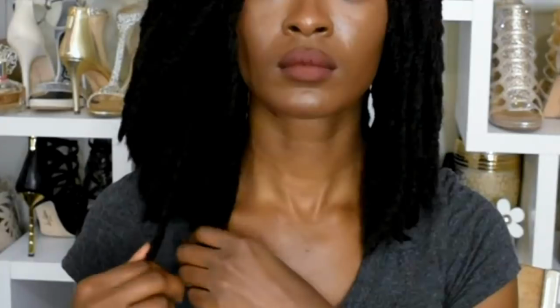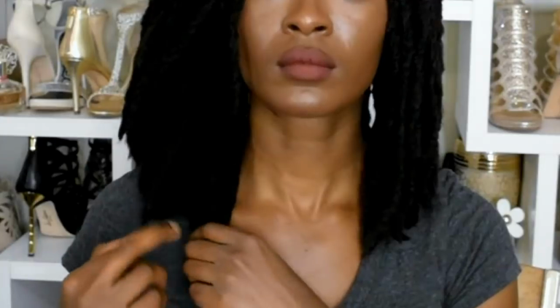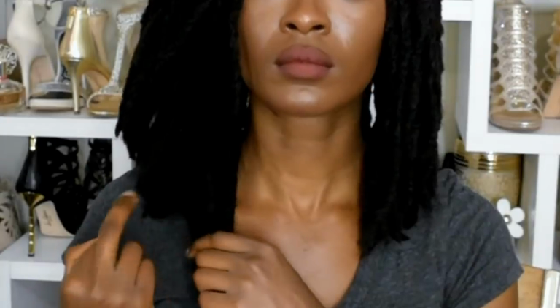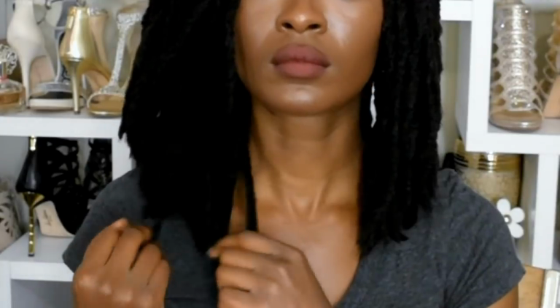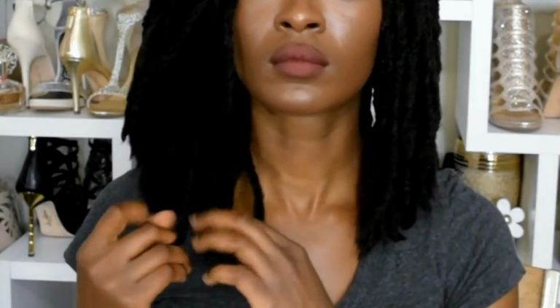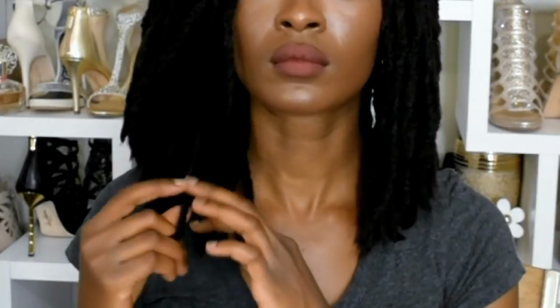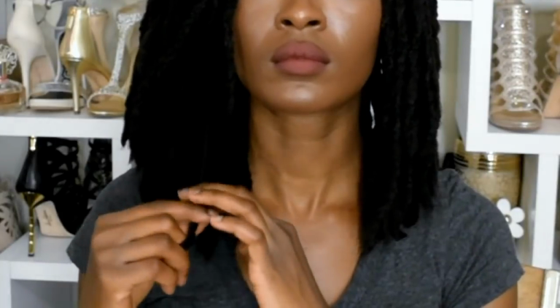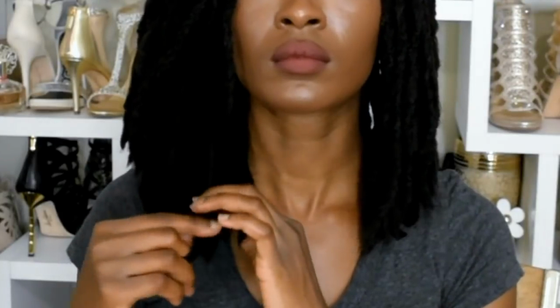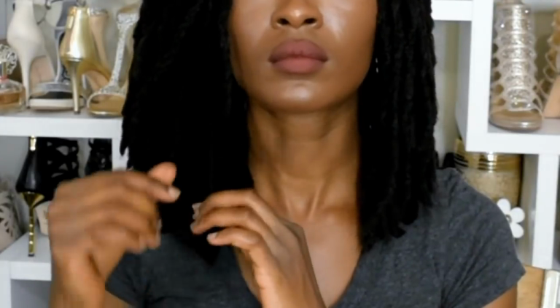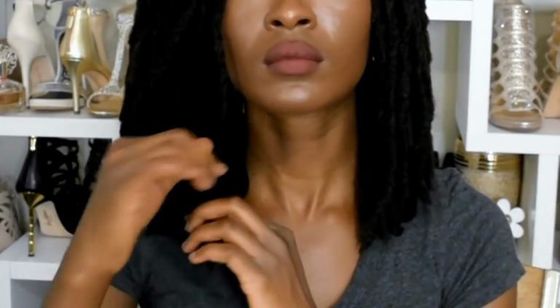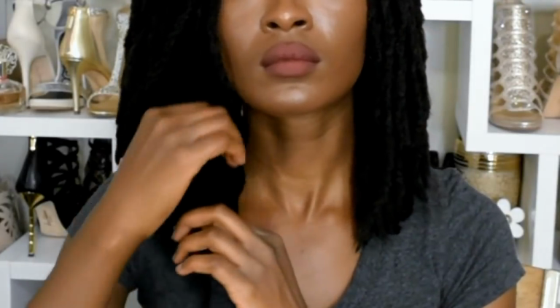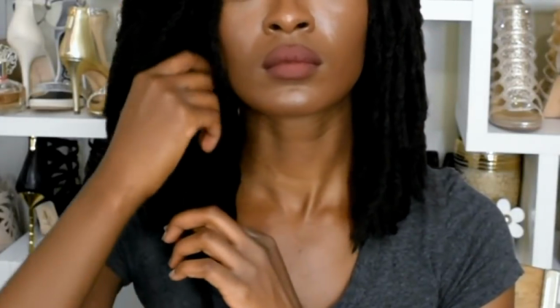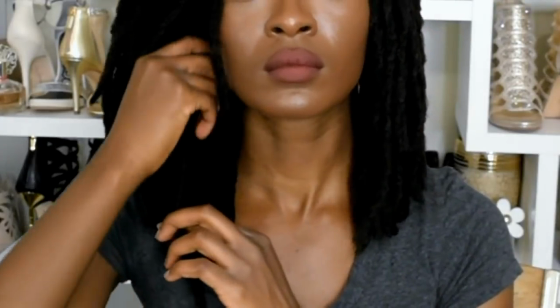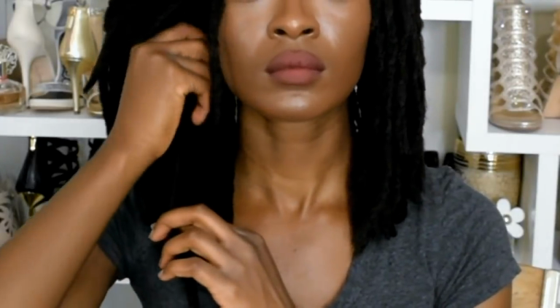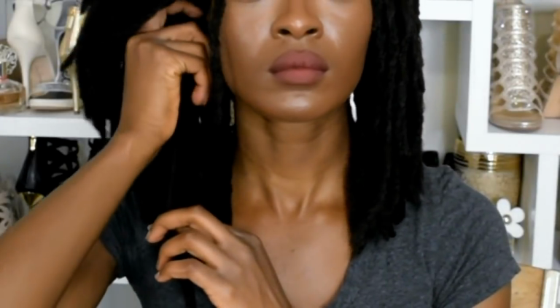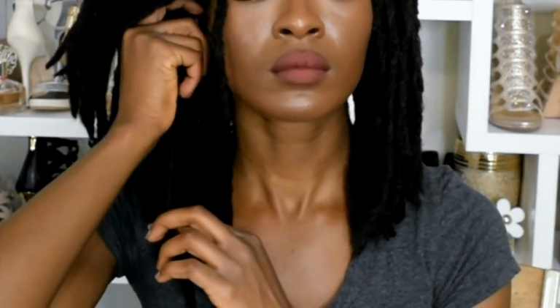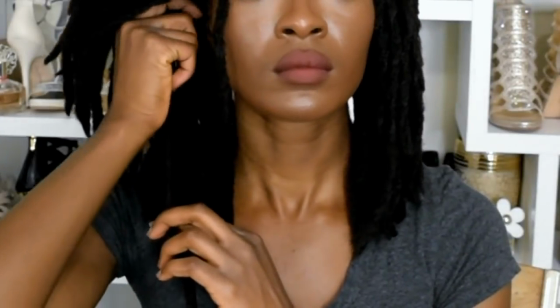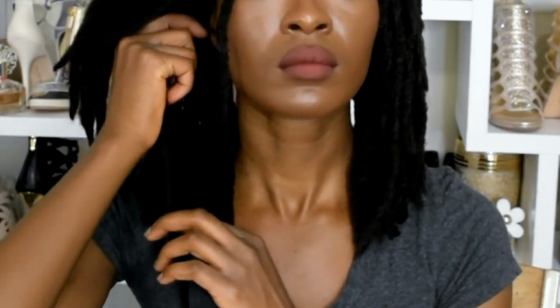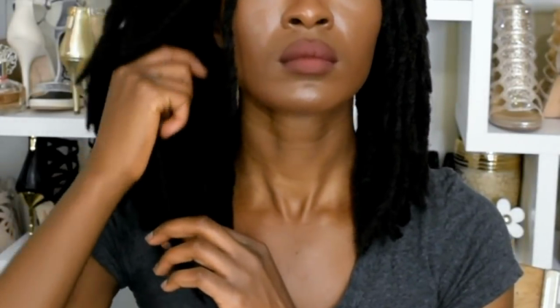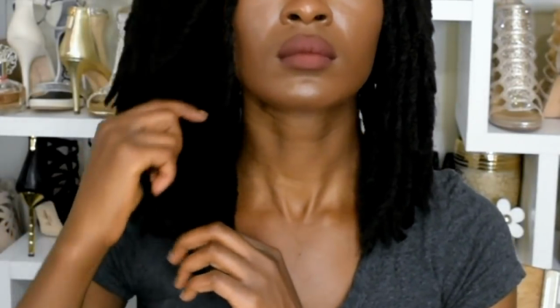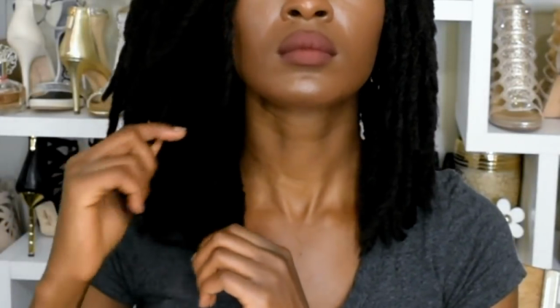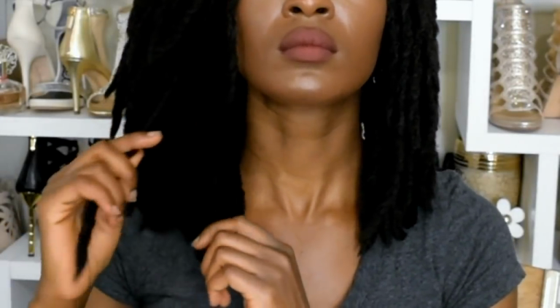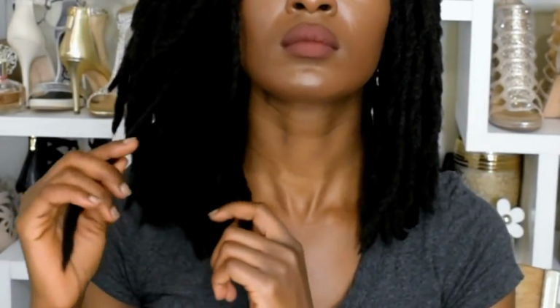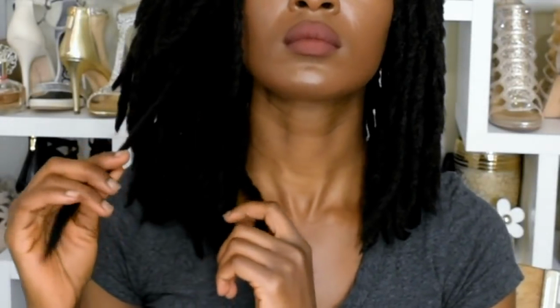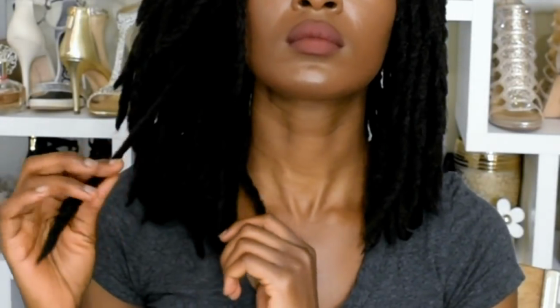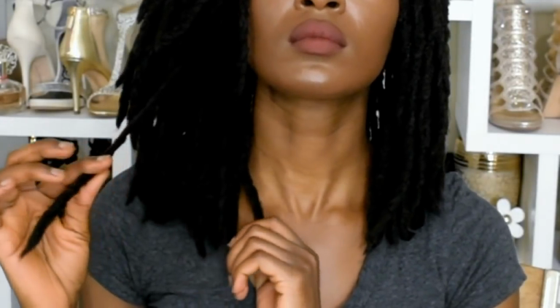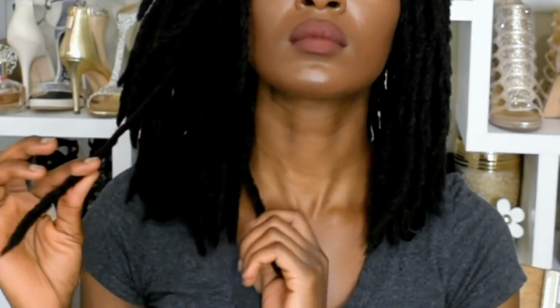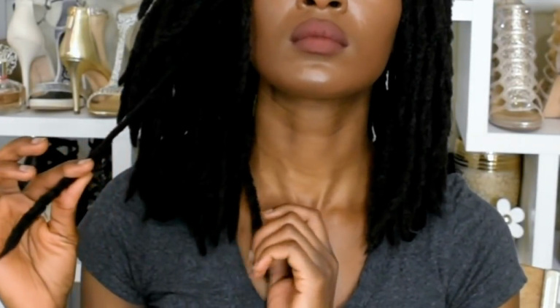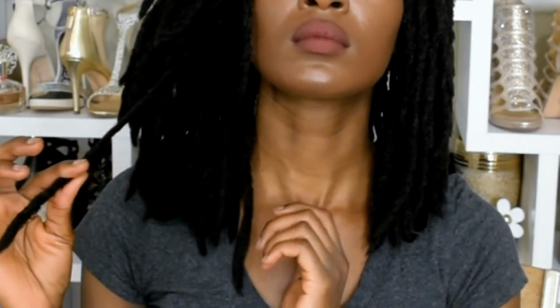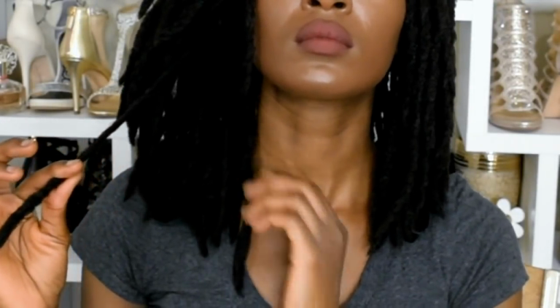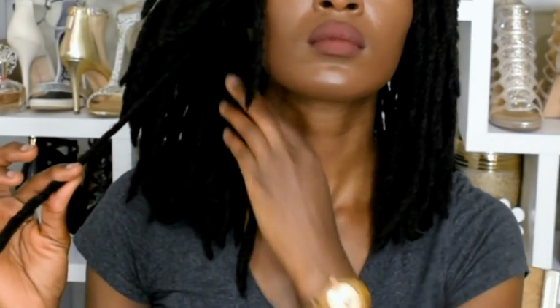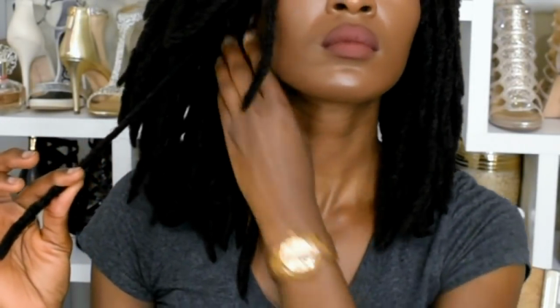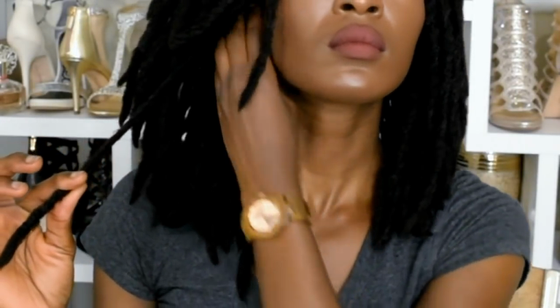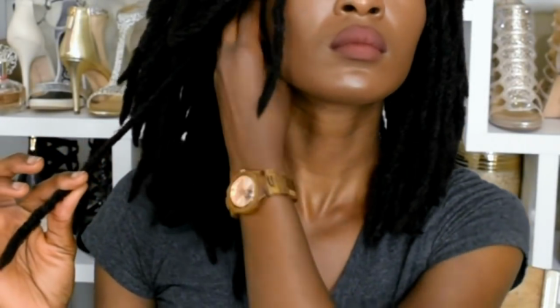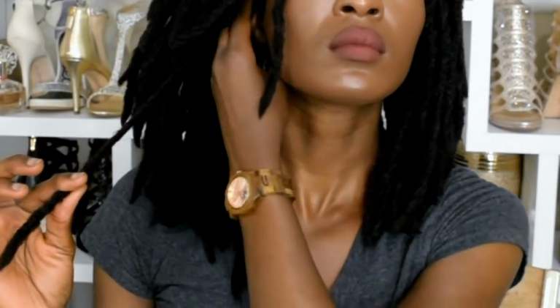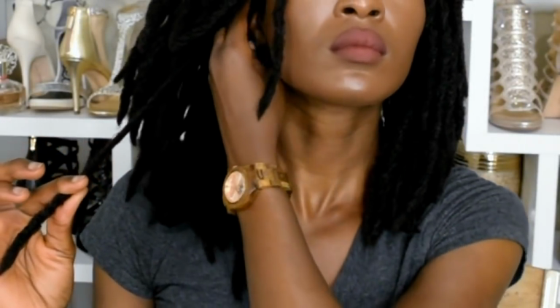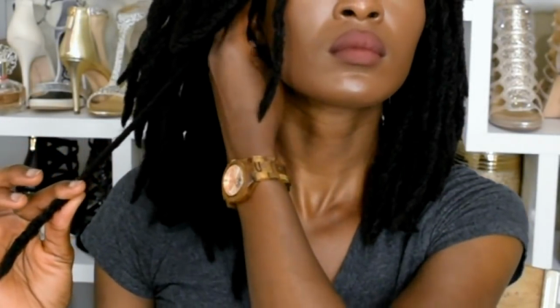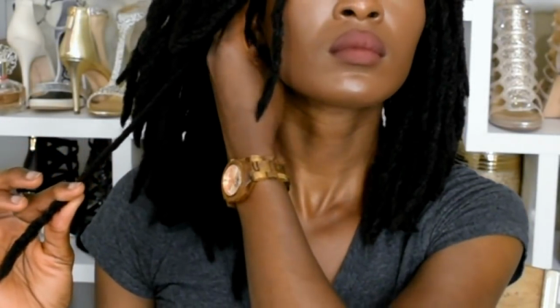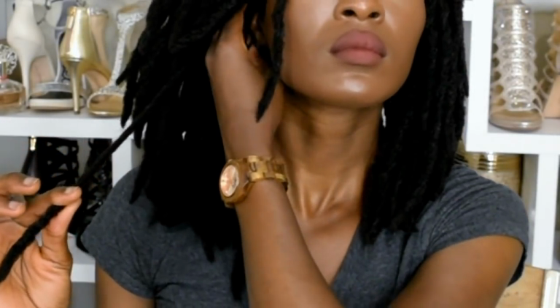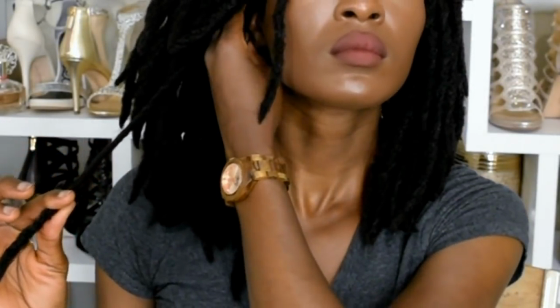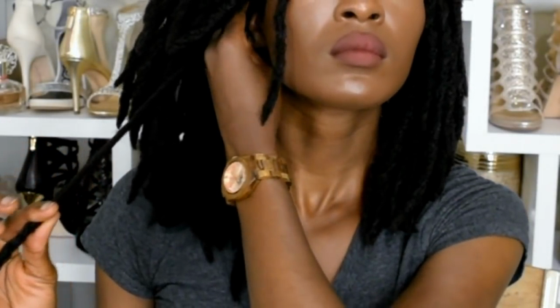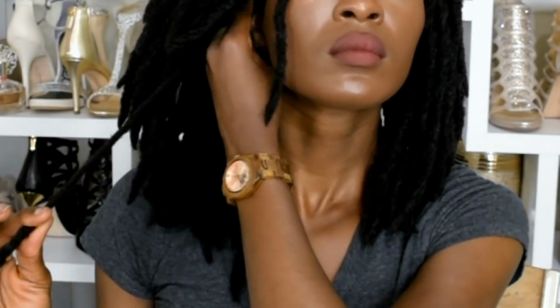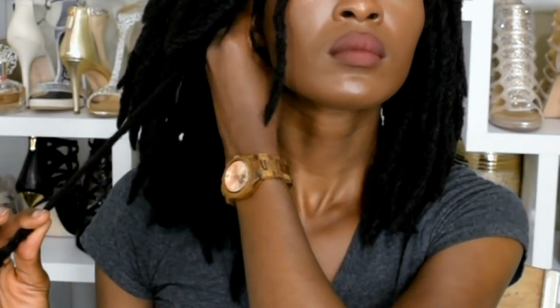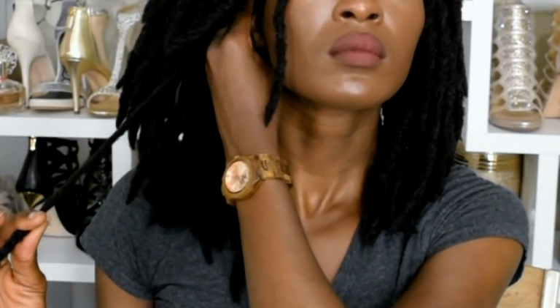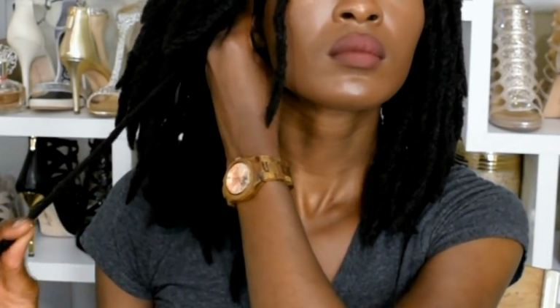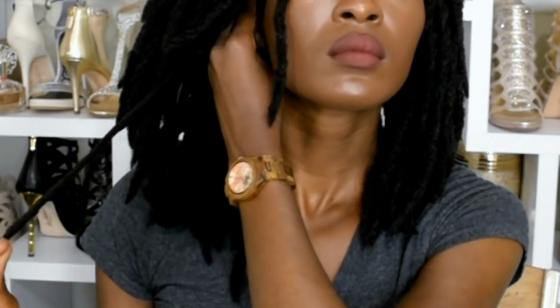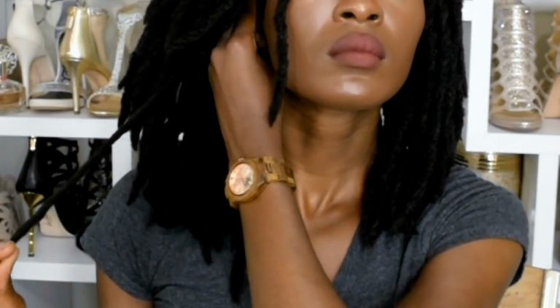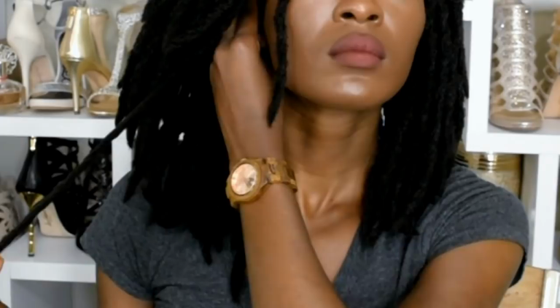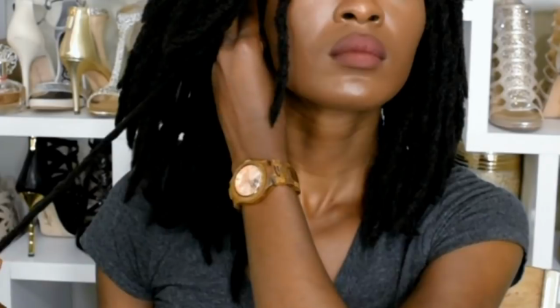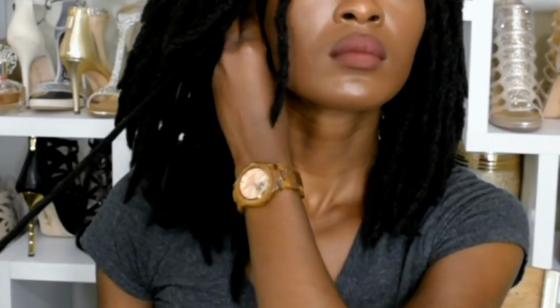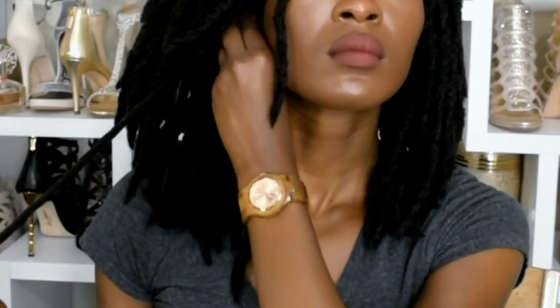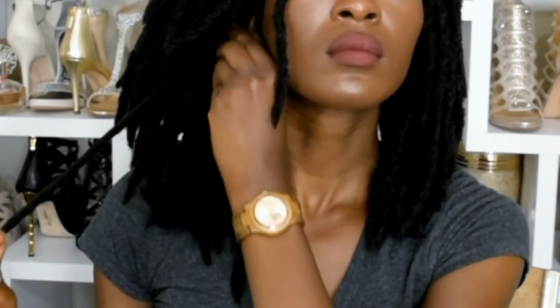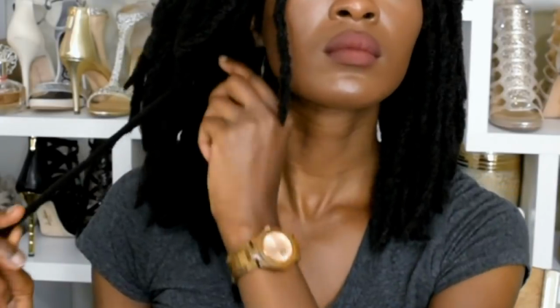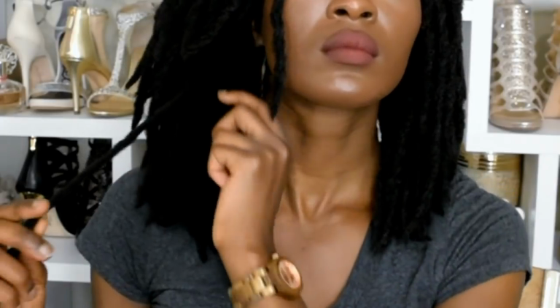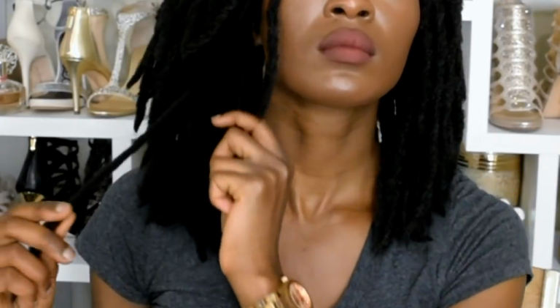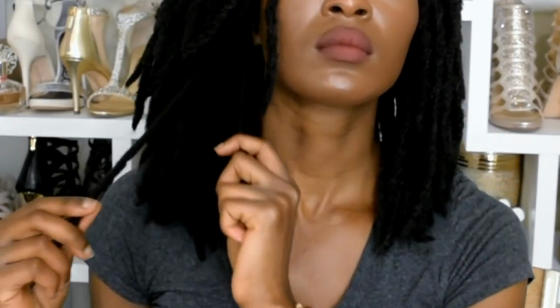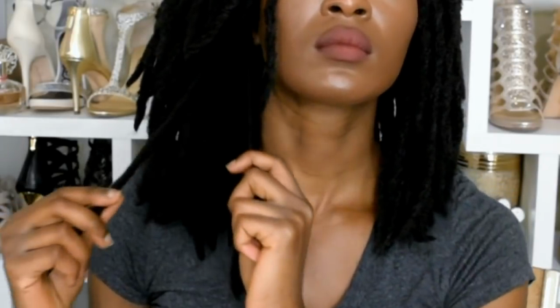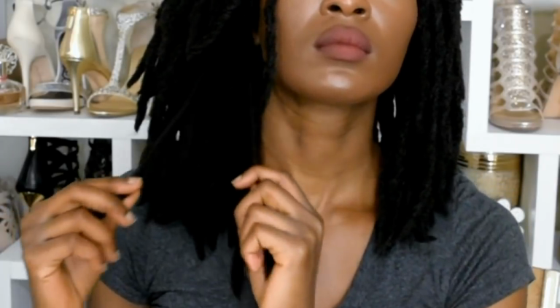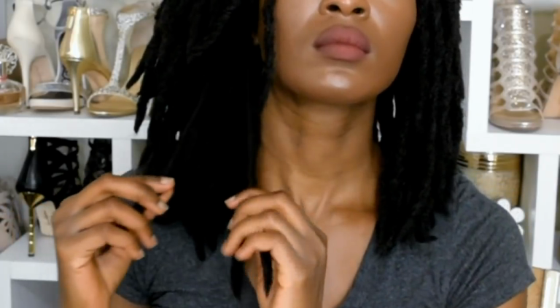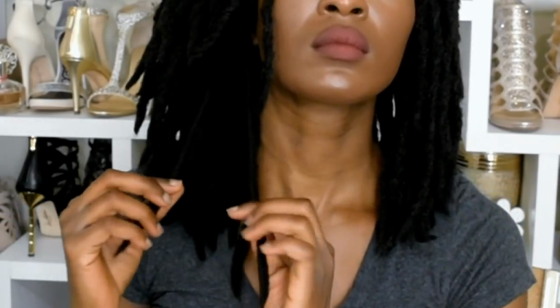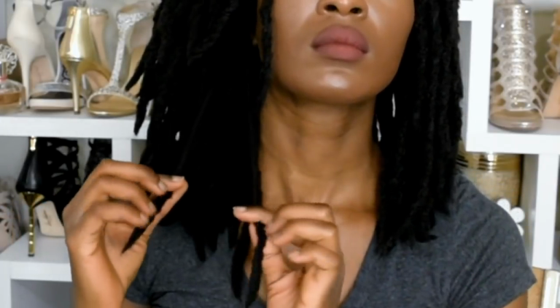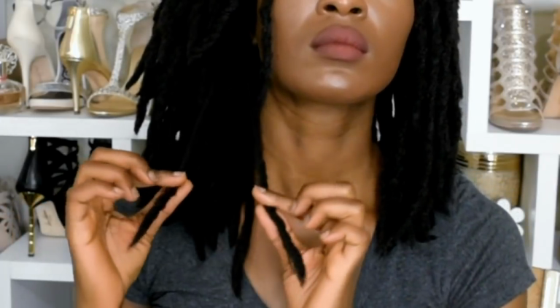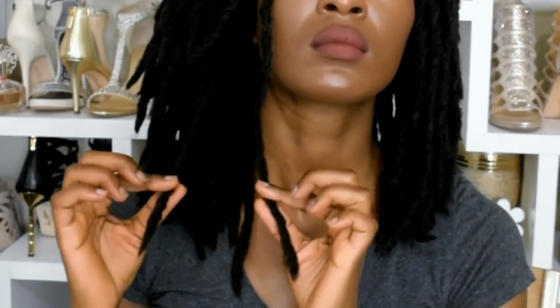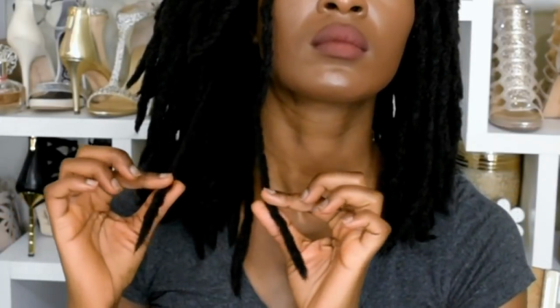Hi everyone, welcome back to my channel. In today's video I'm going to show you how to install adjustable crochet faux locks.